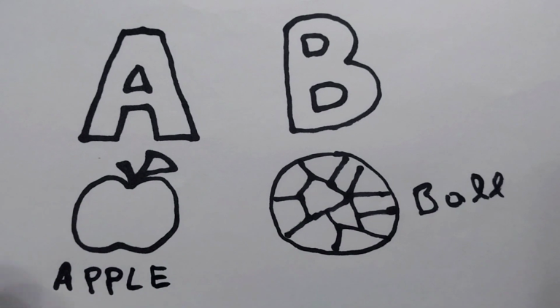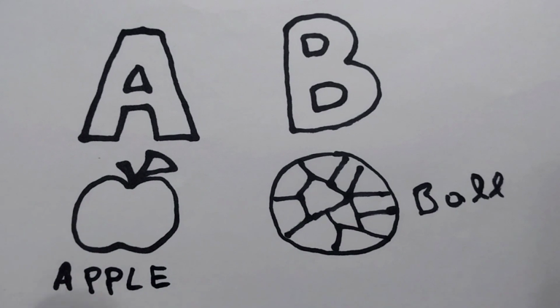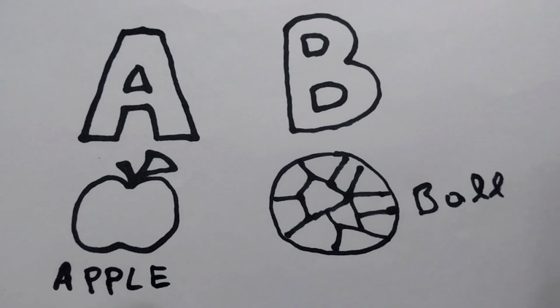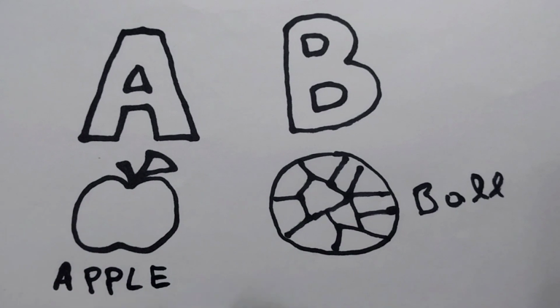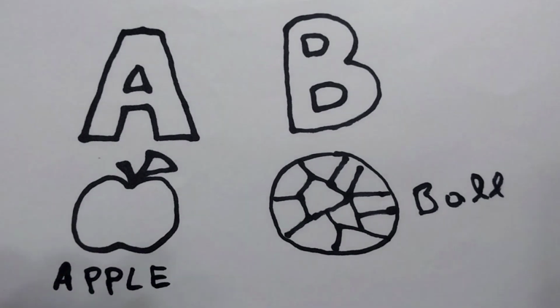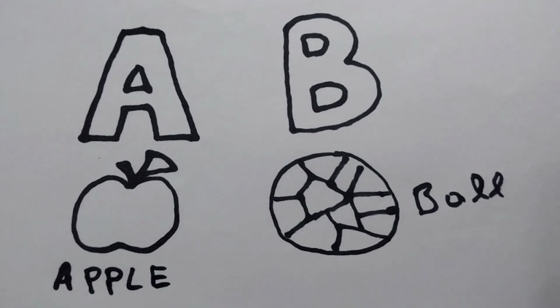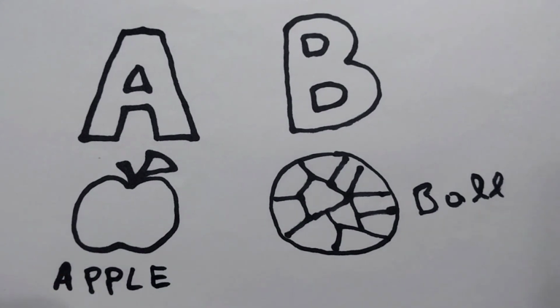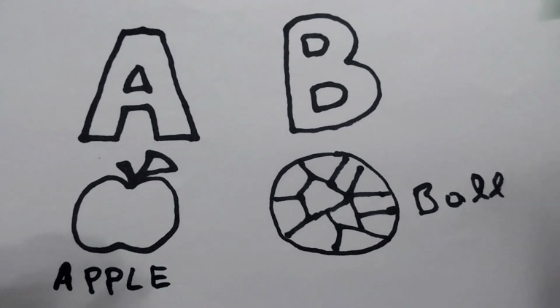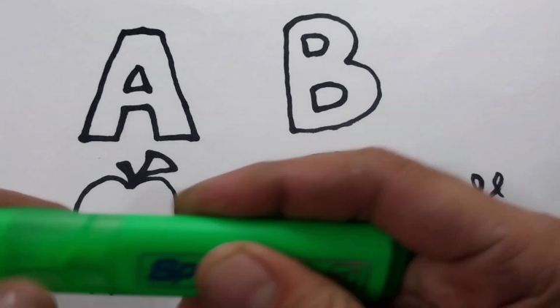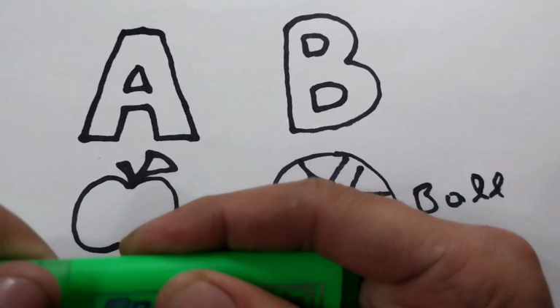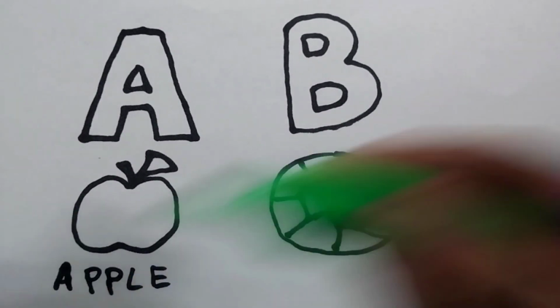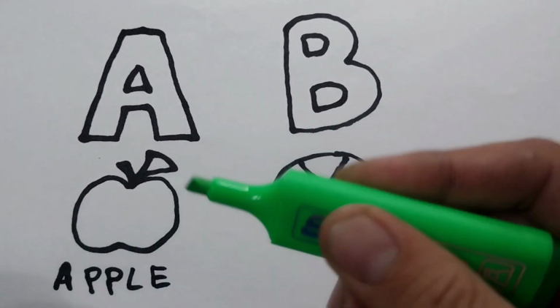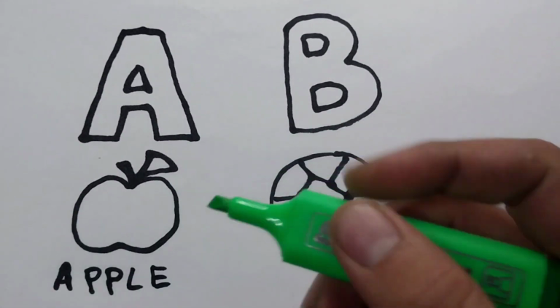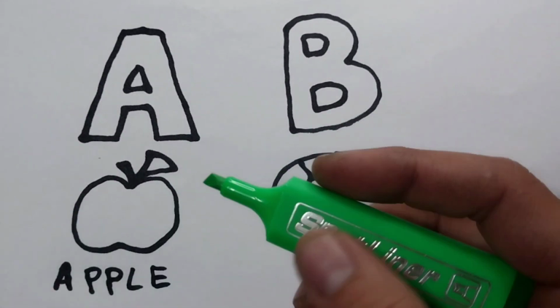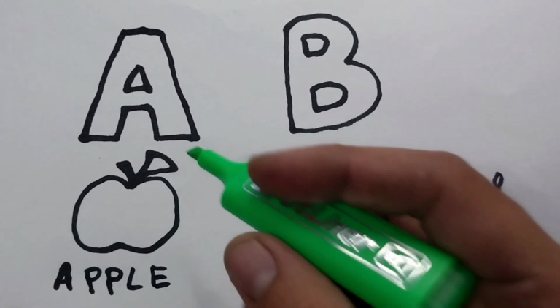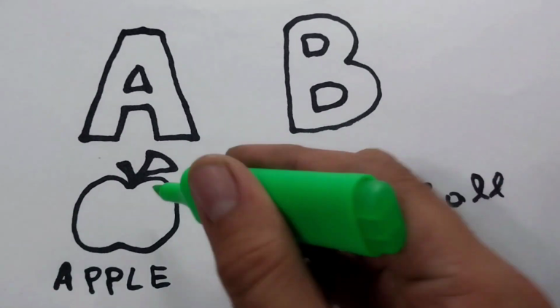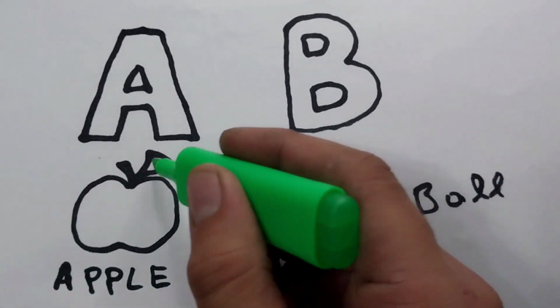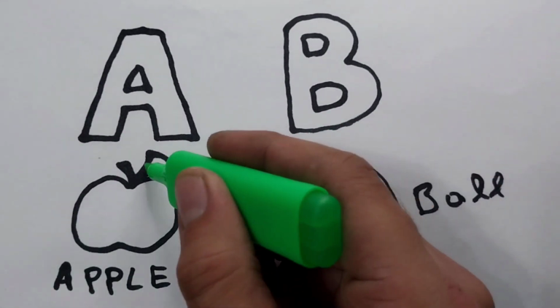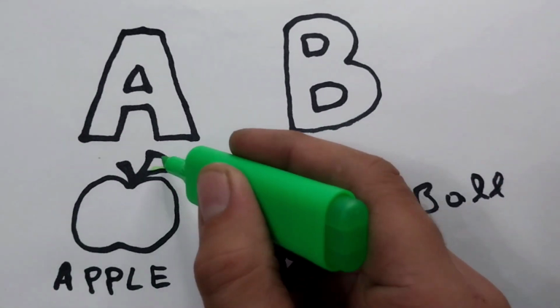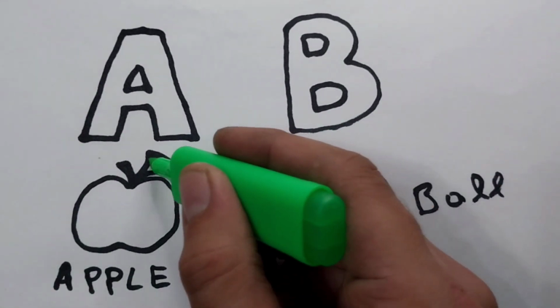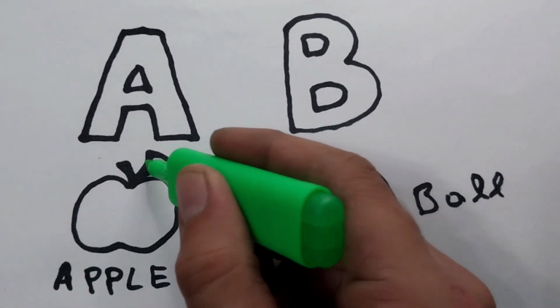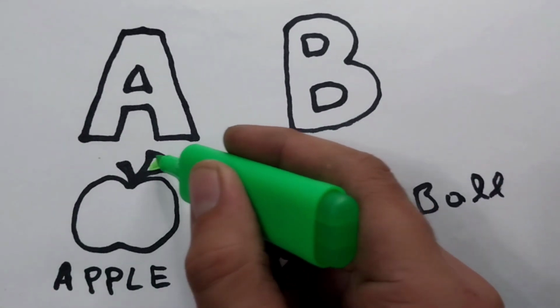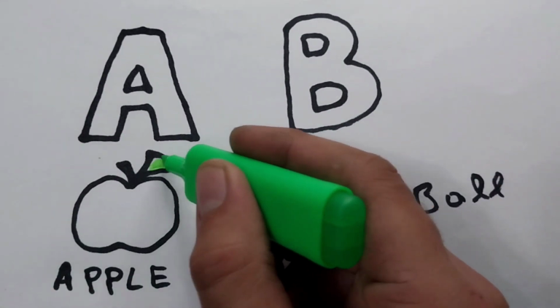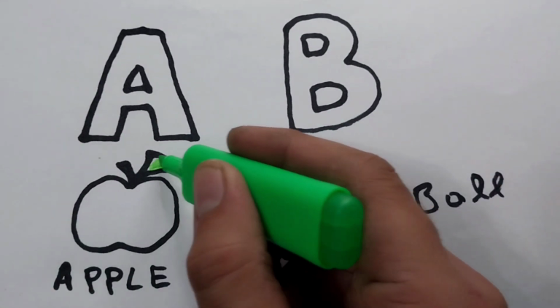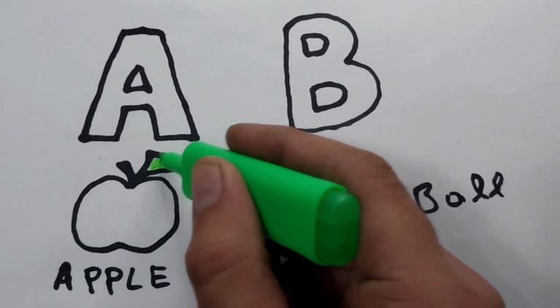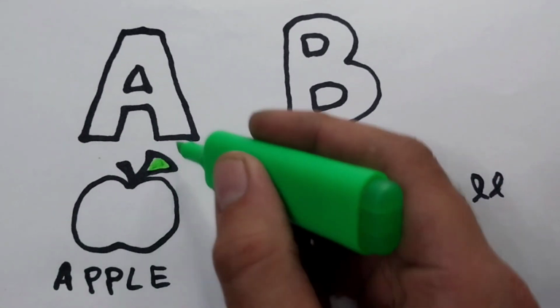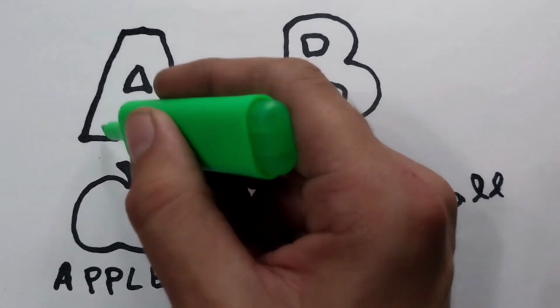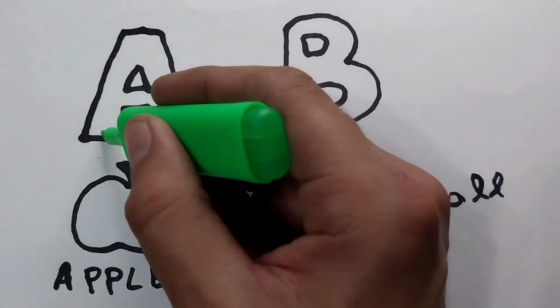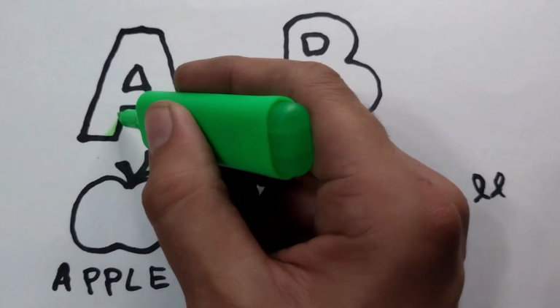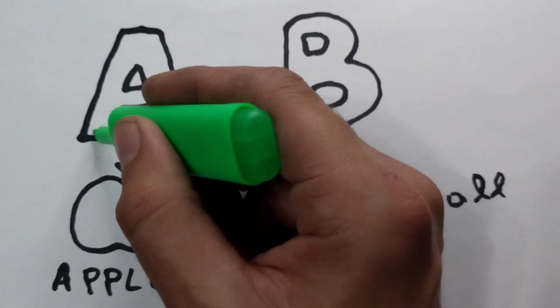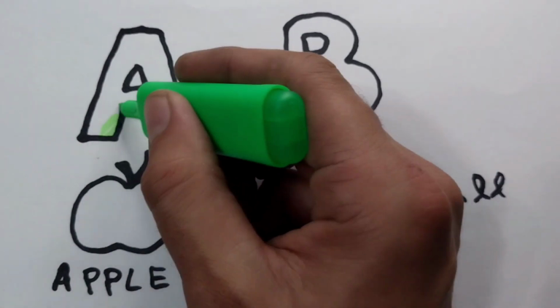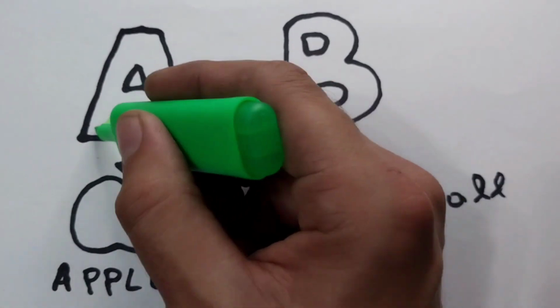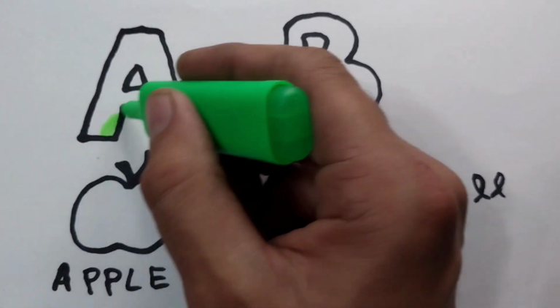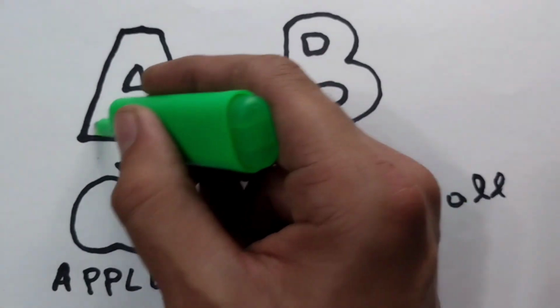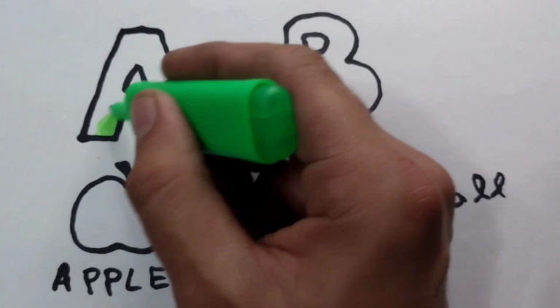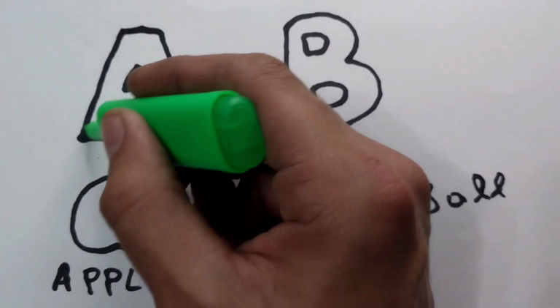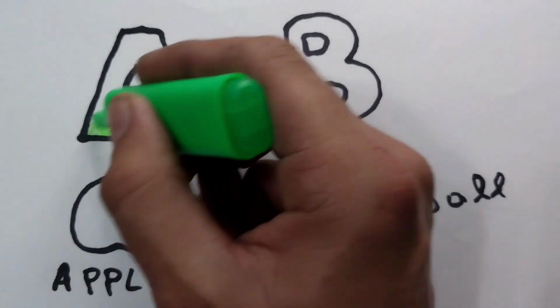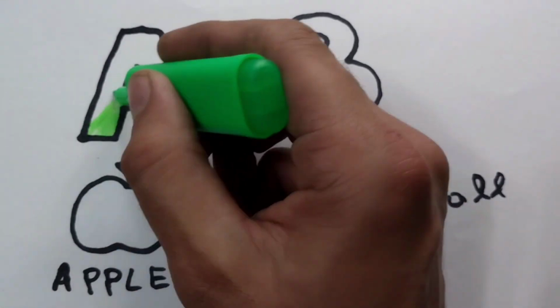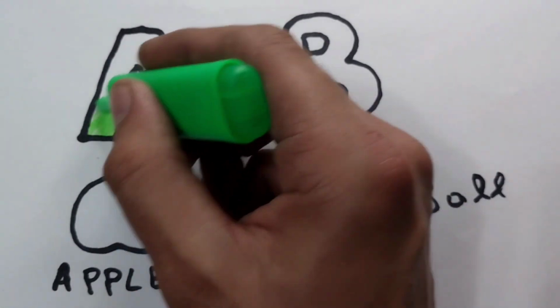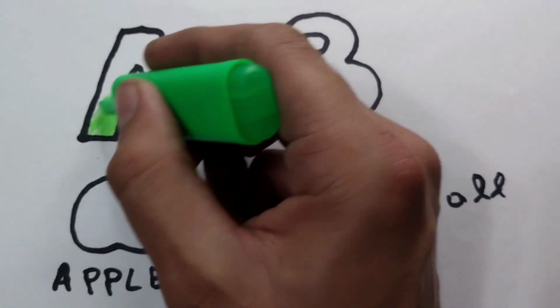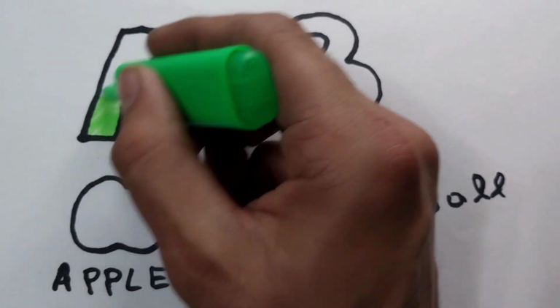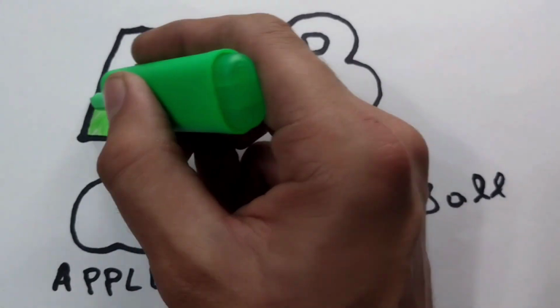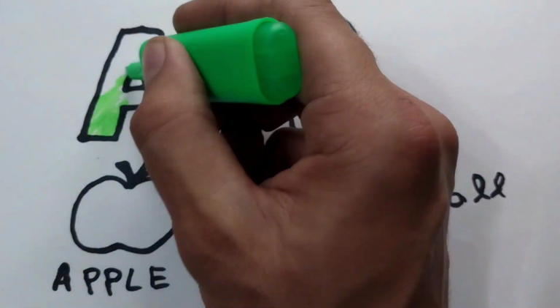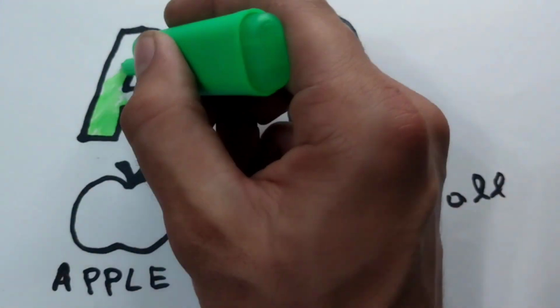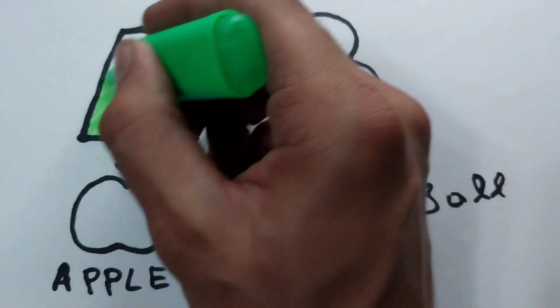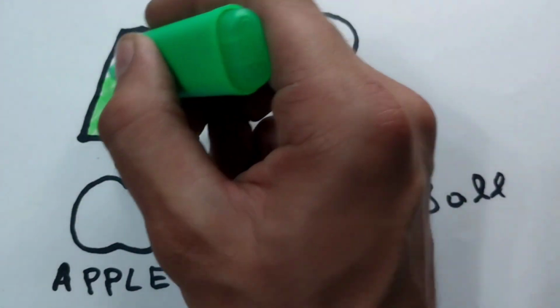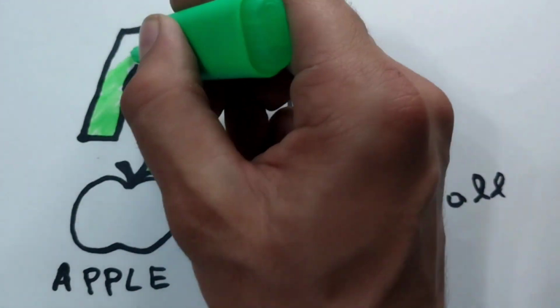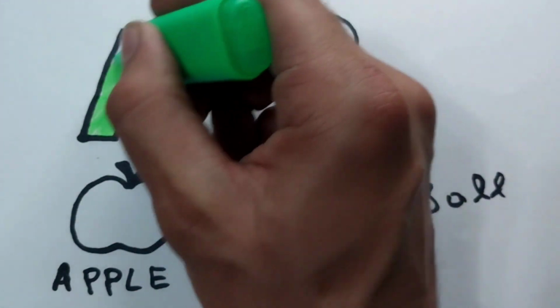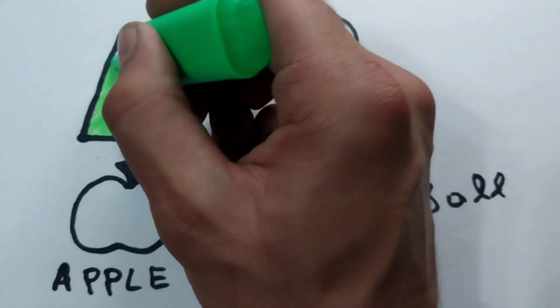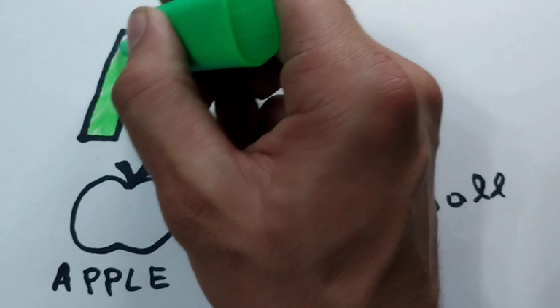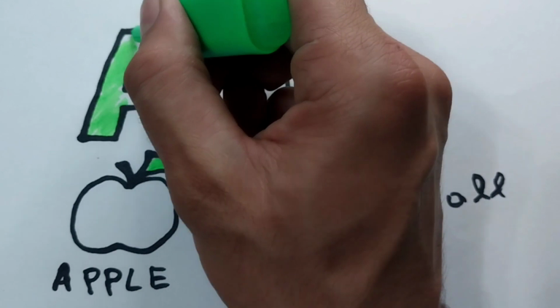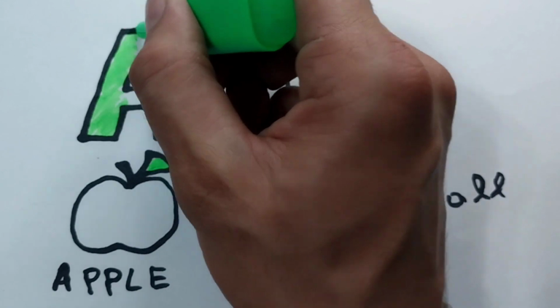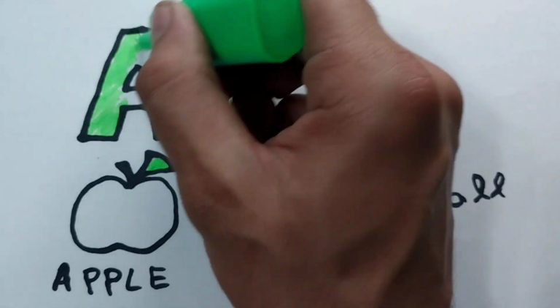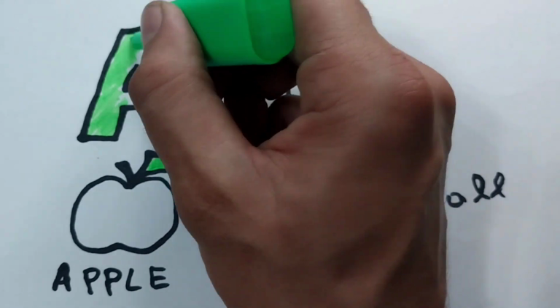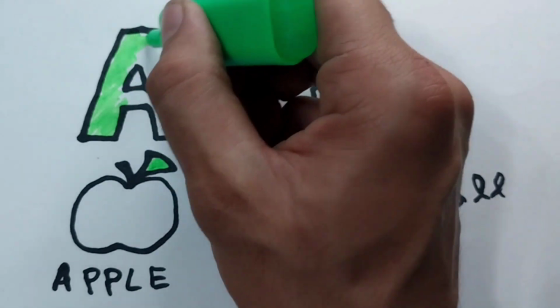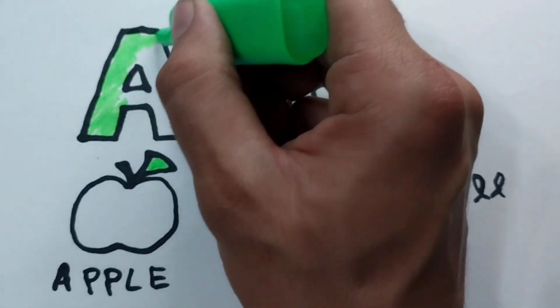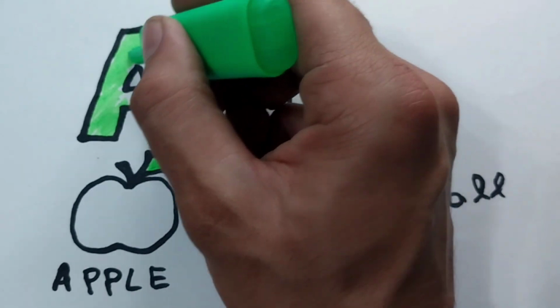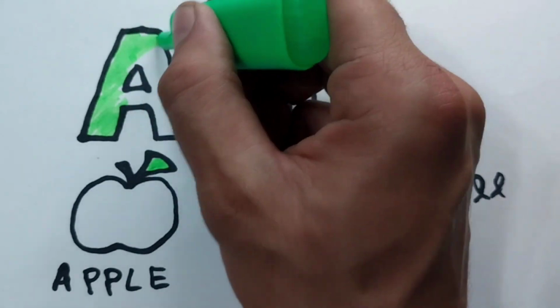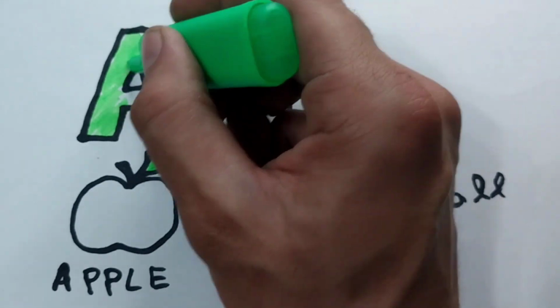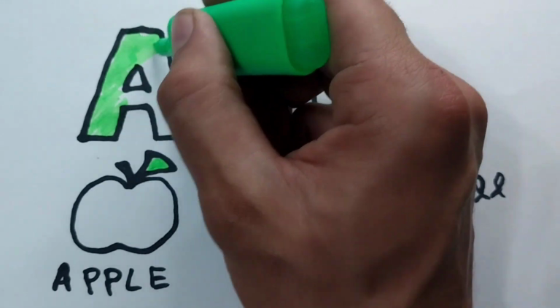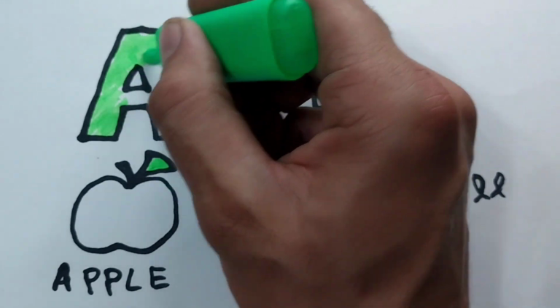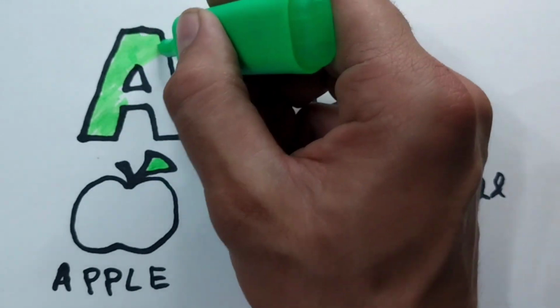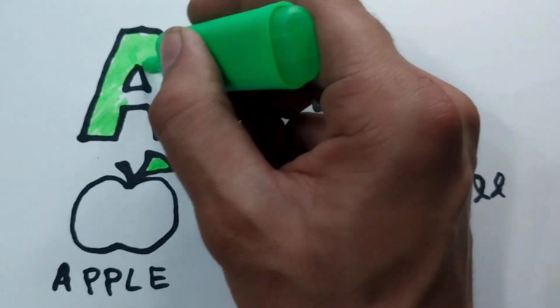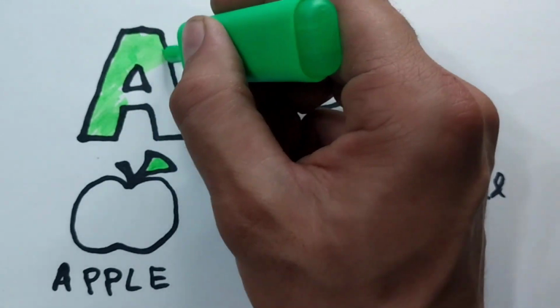Now I know my ABCs, next time won't you sing with me?